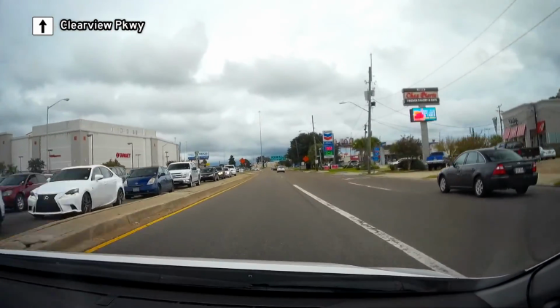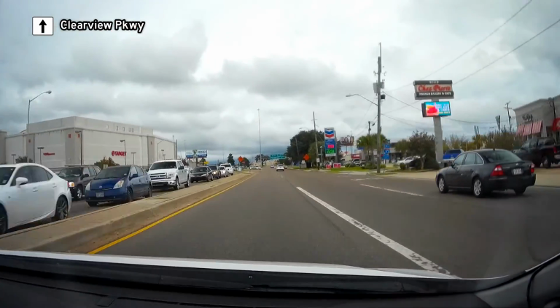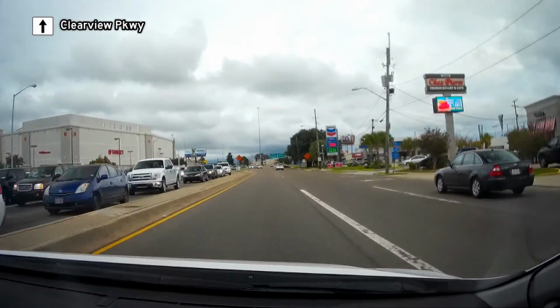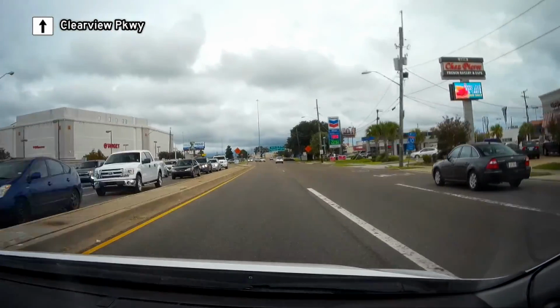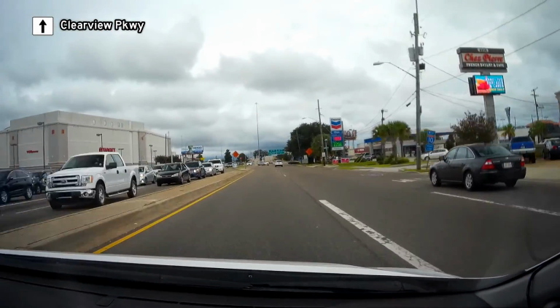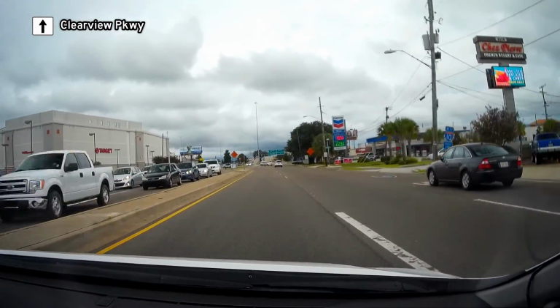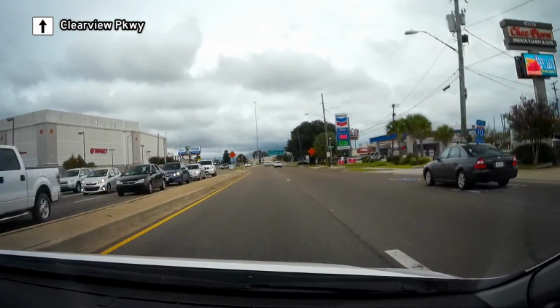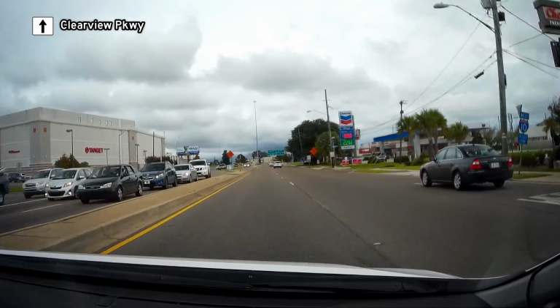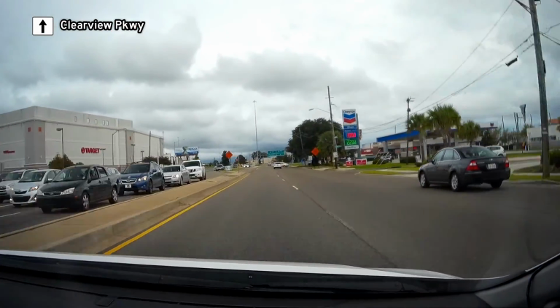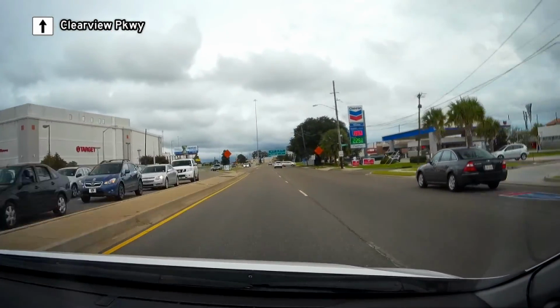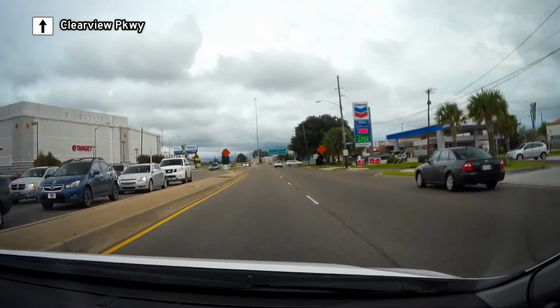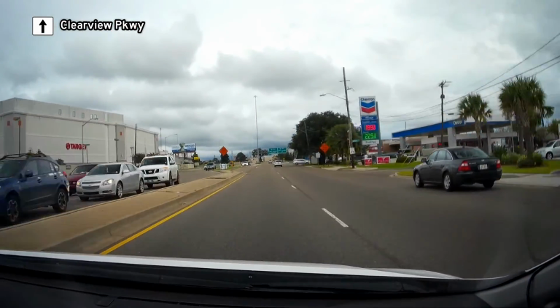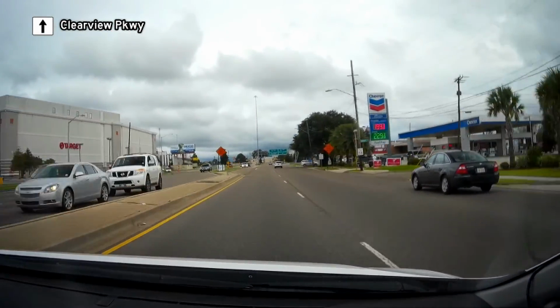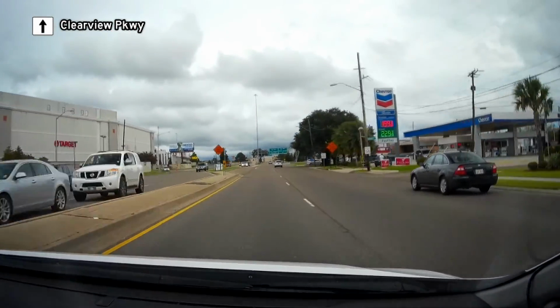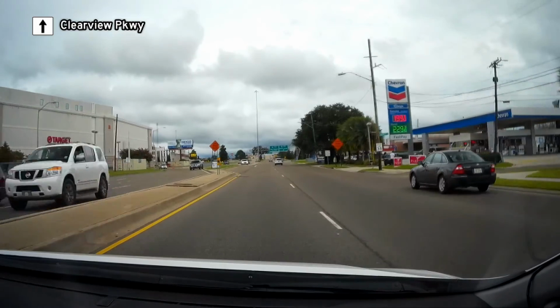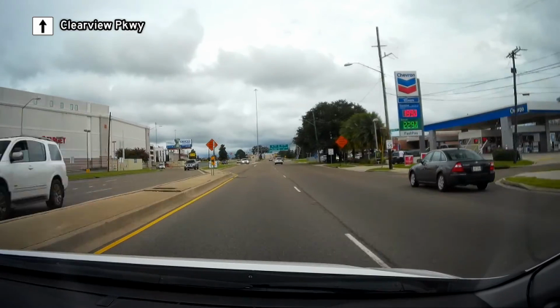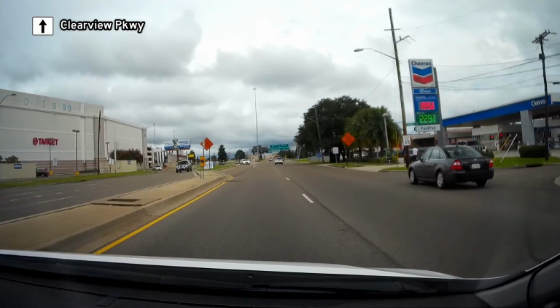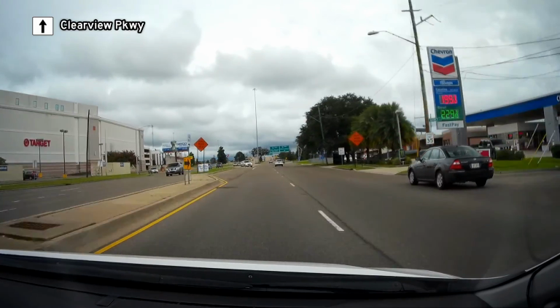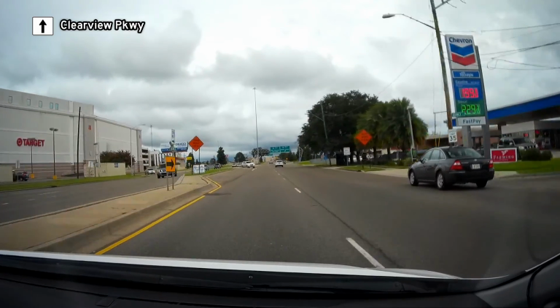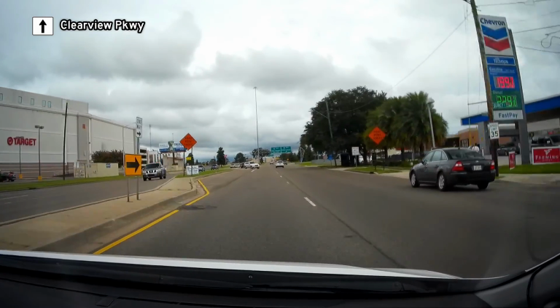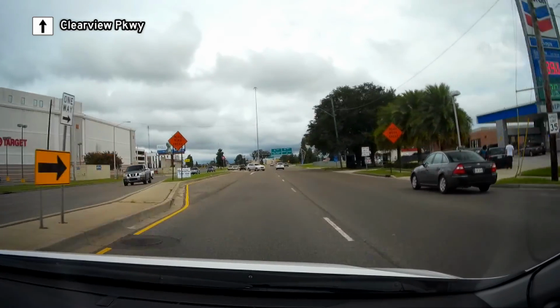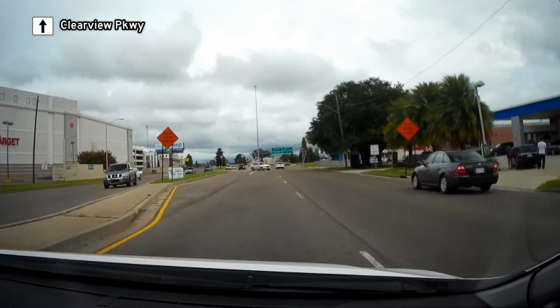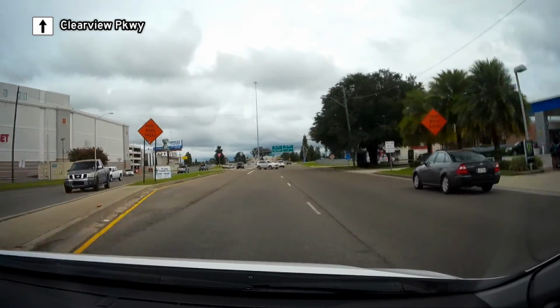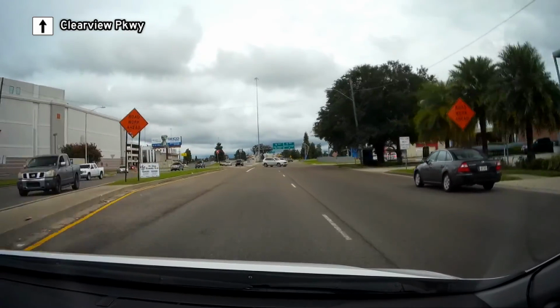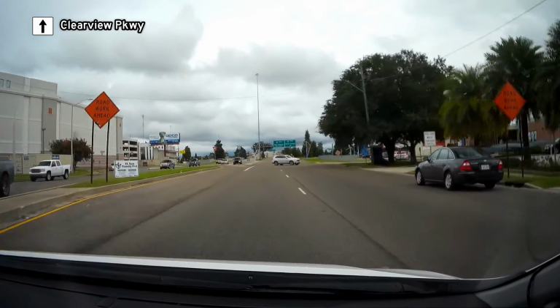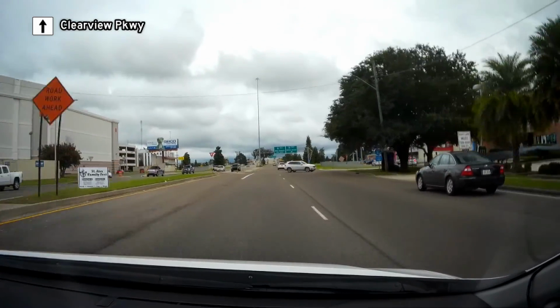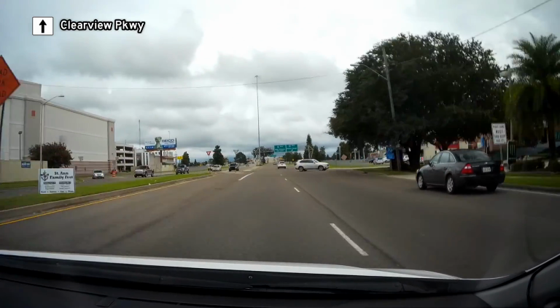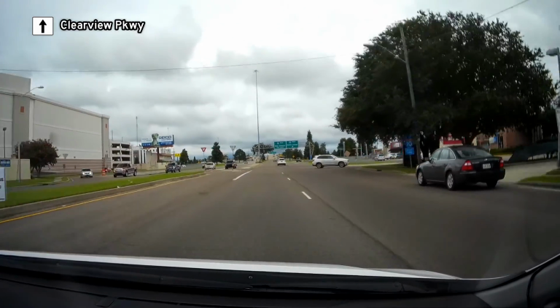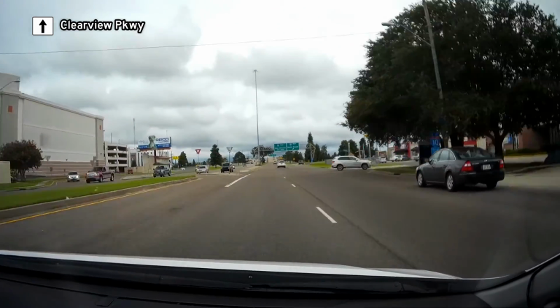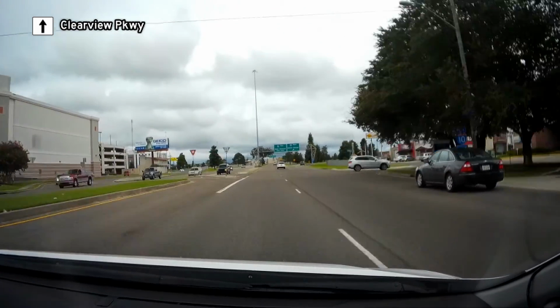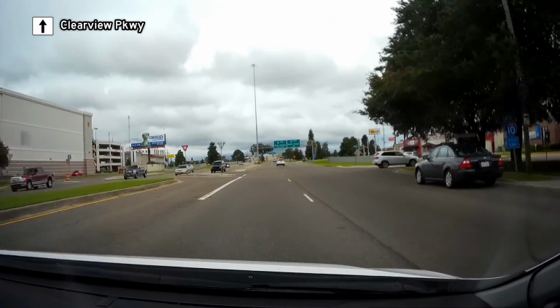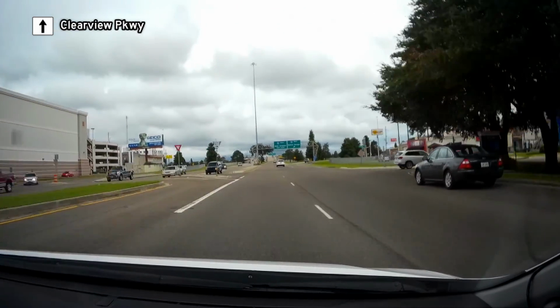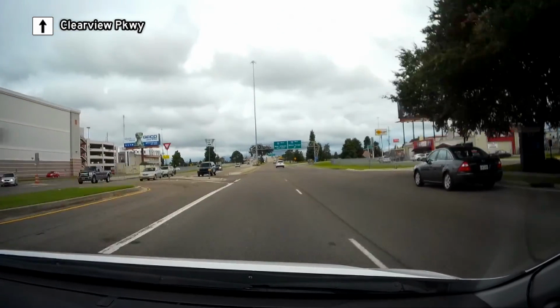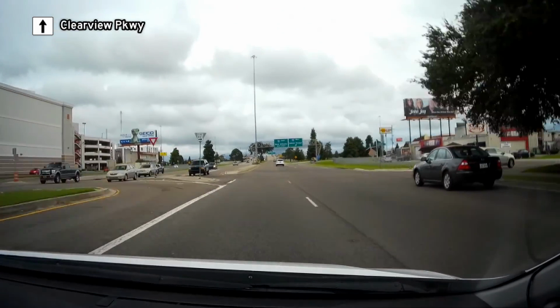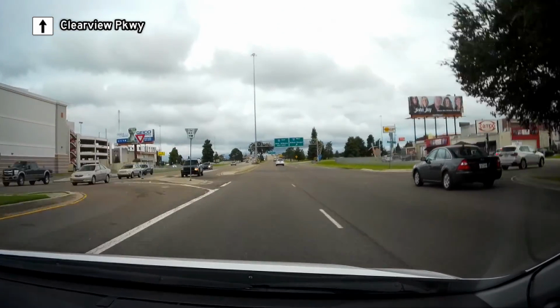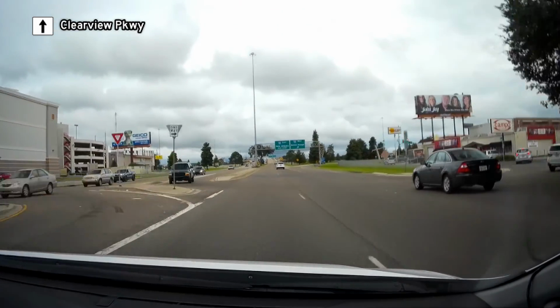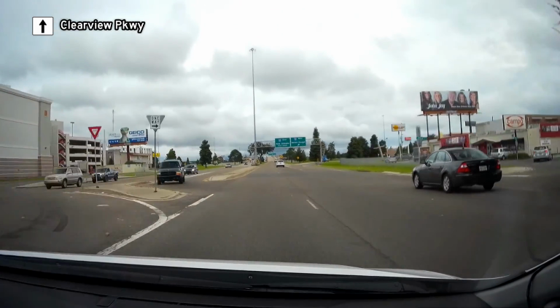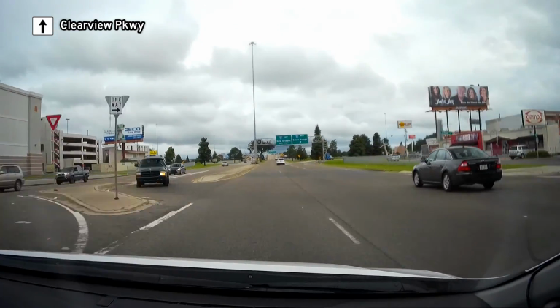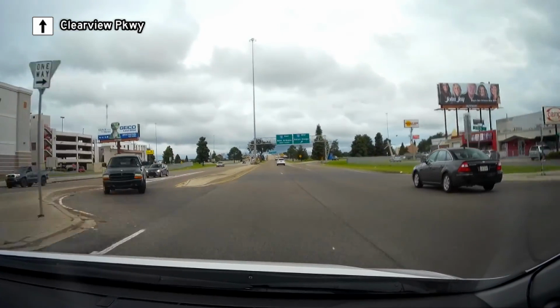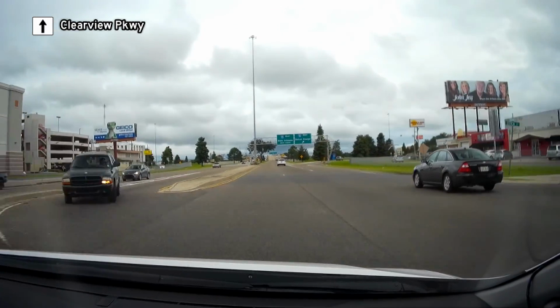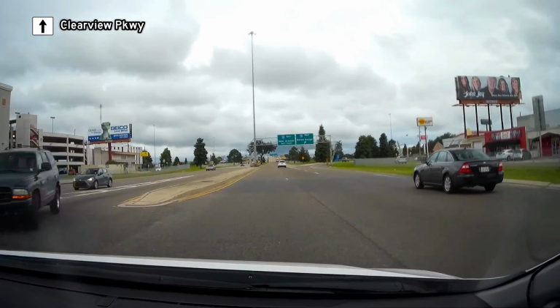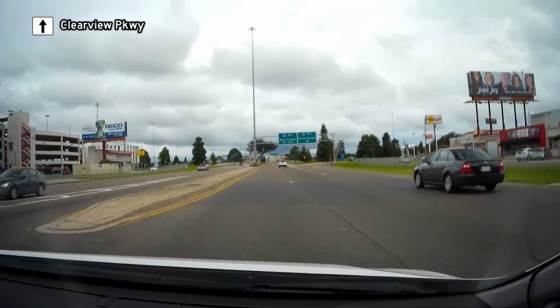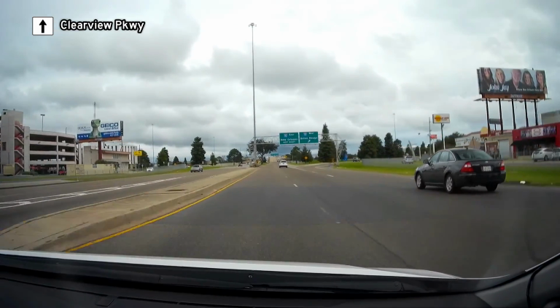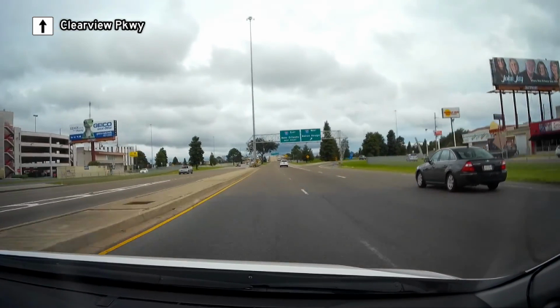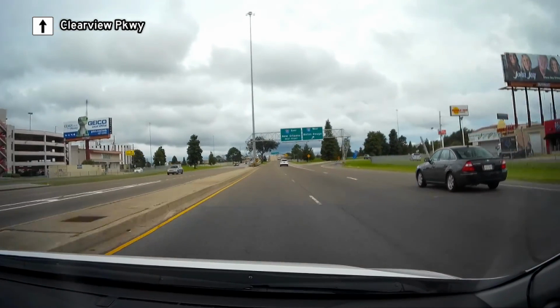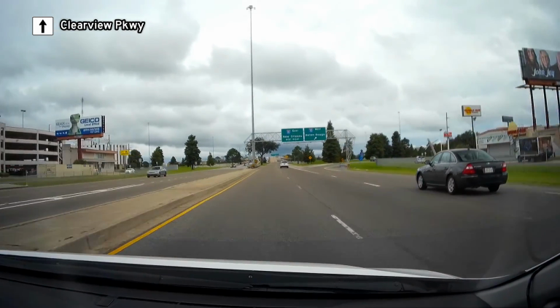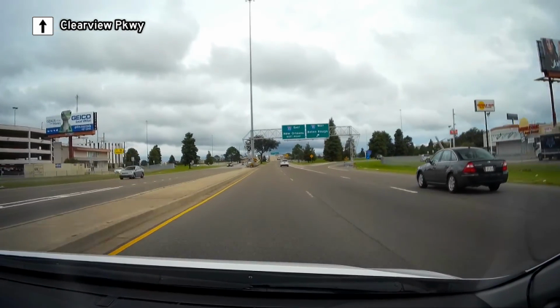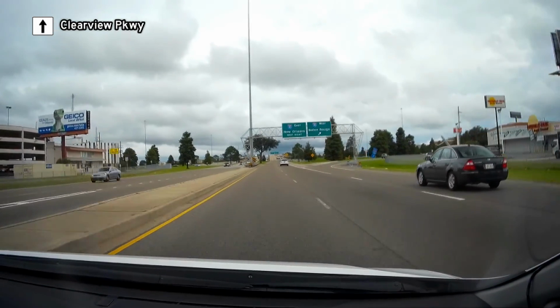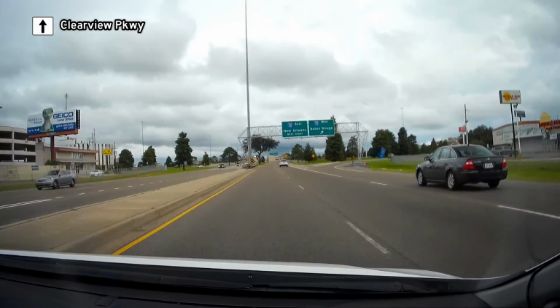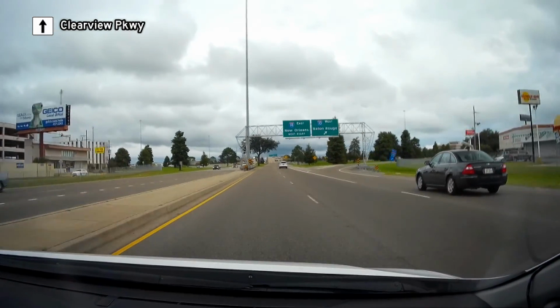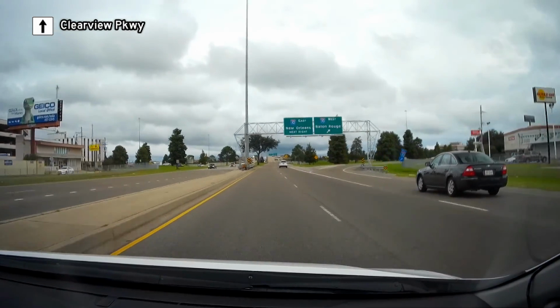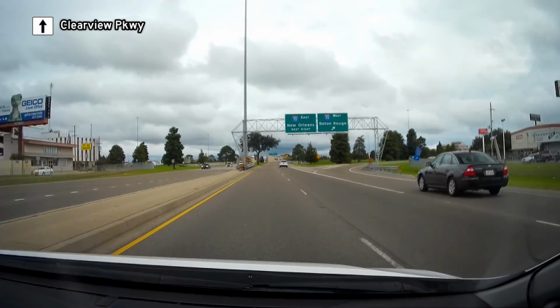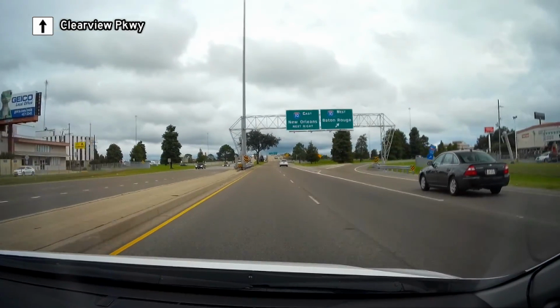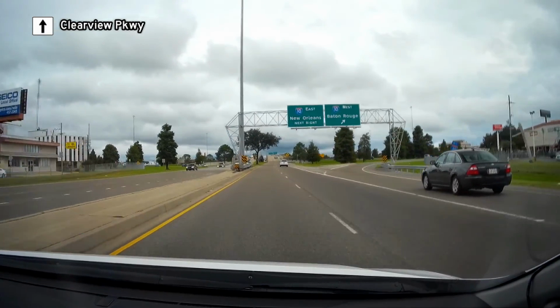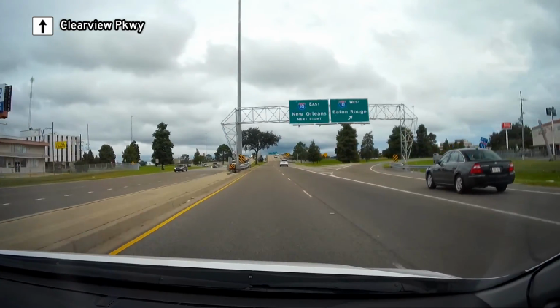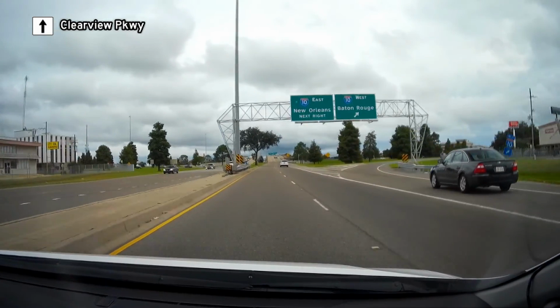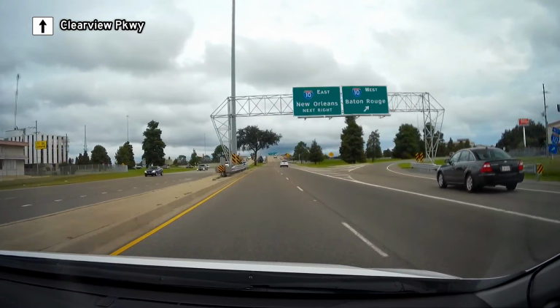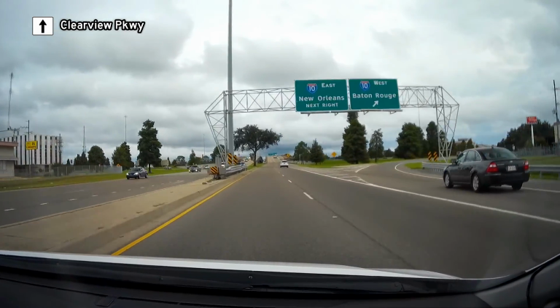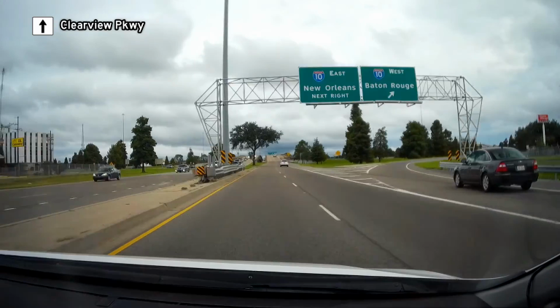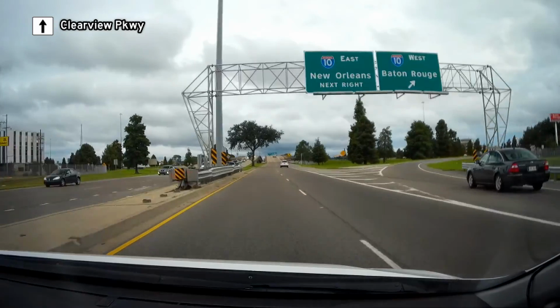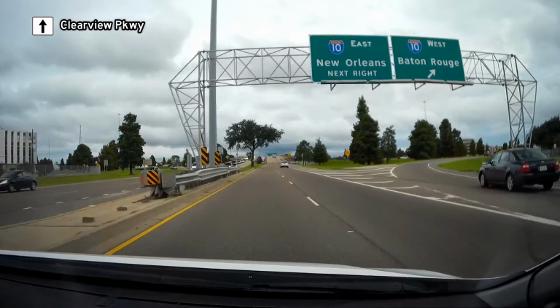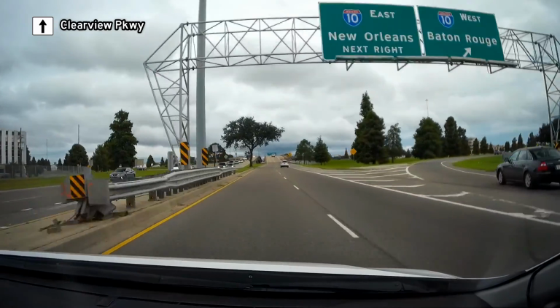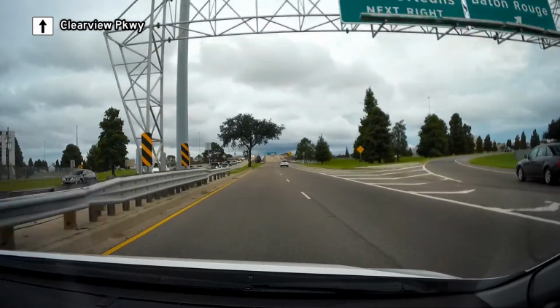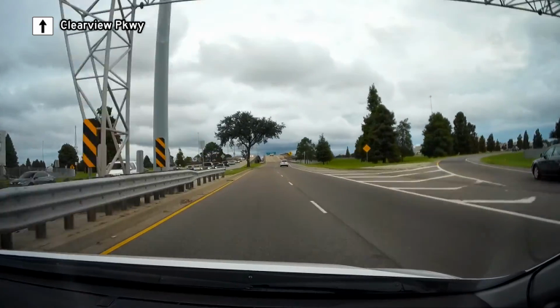On the left is Clearview Shopping Mall. Then we reach the full cloverleaf junction with Interstate 10.